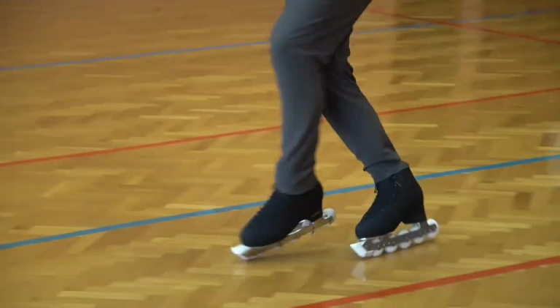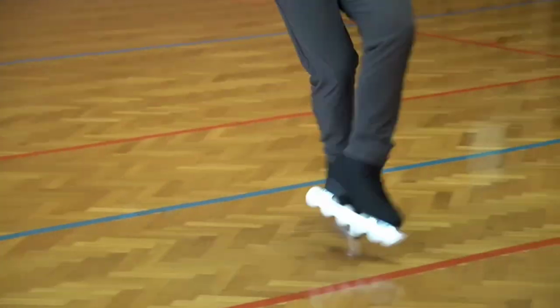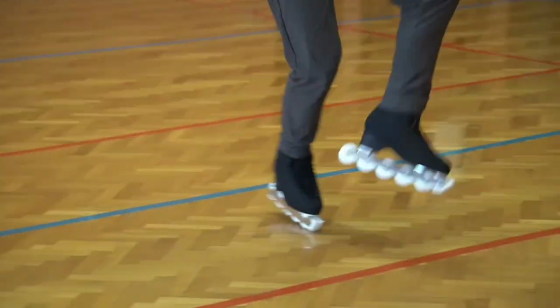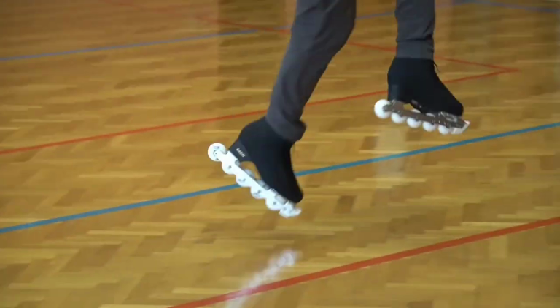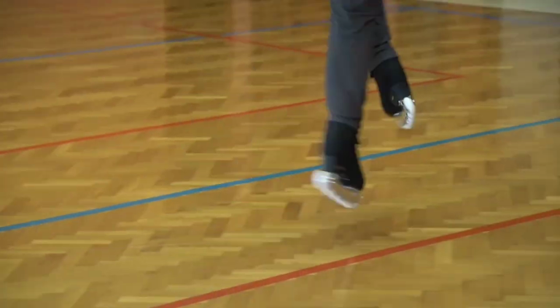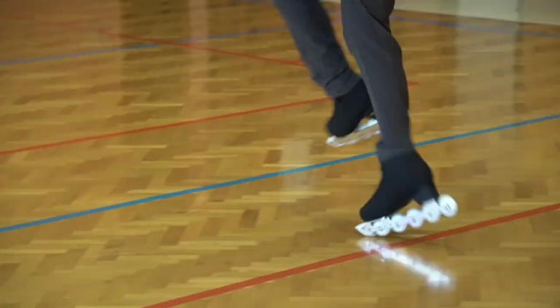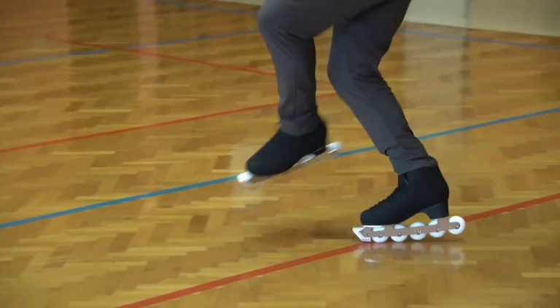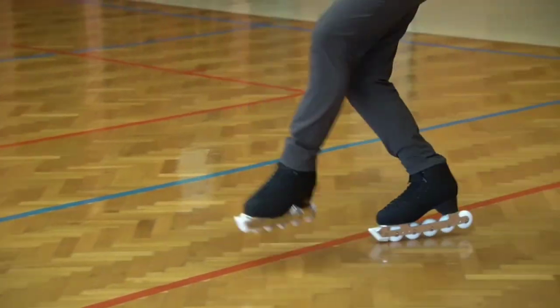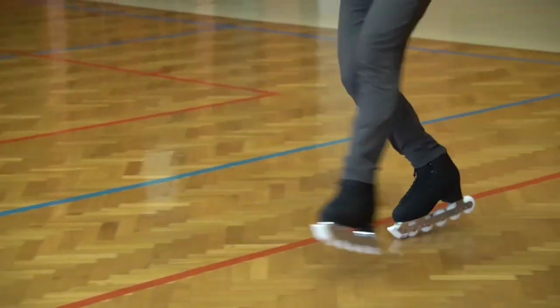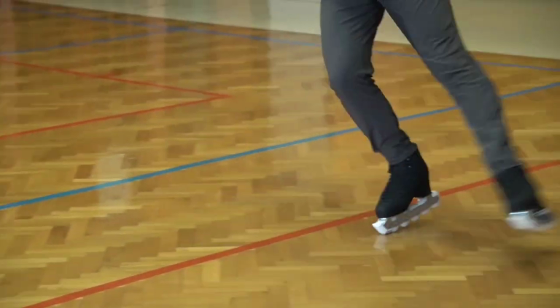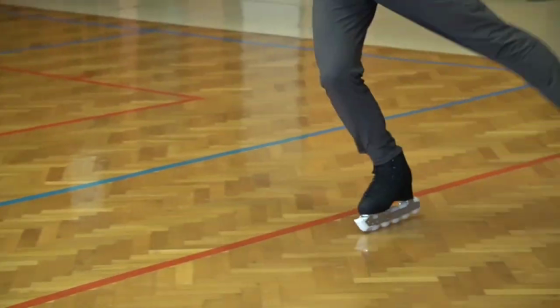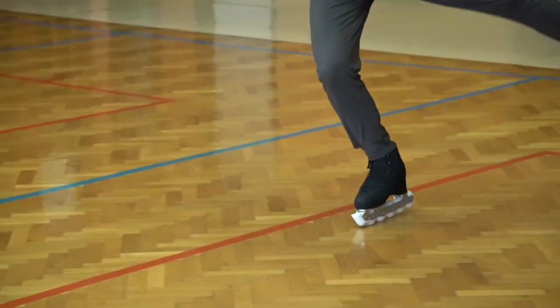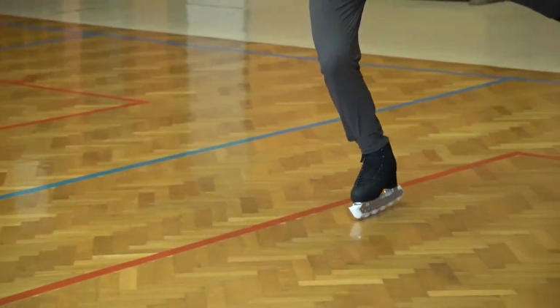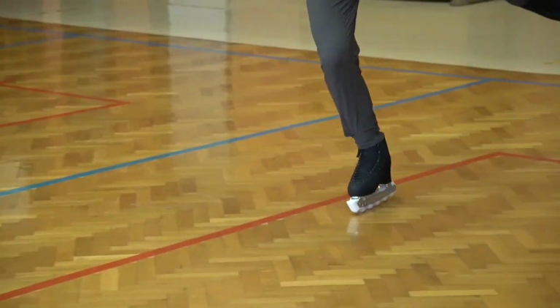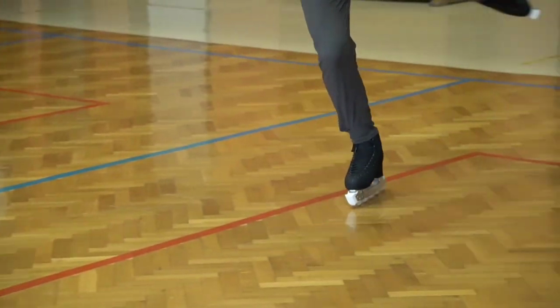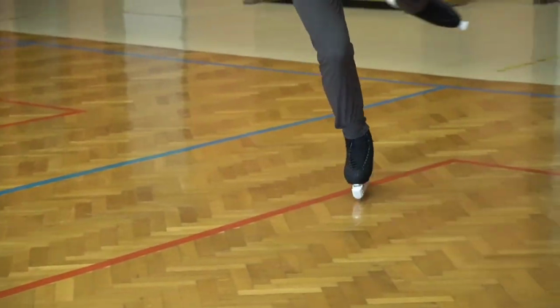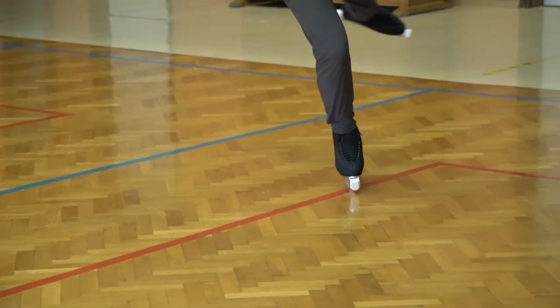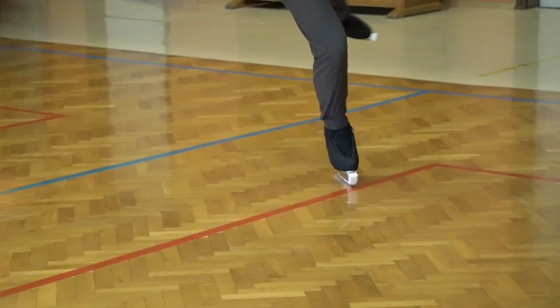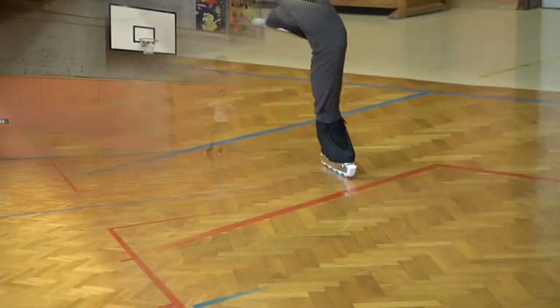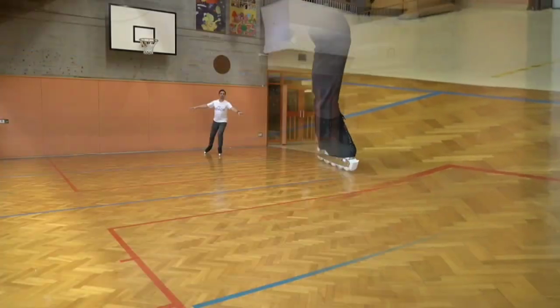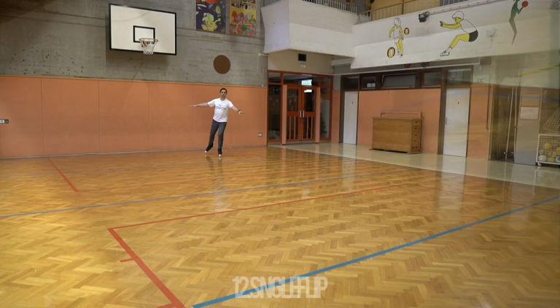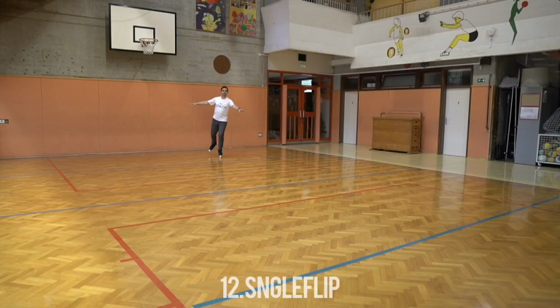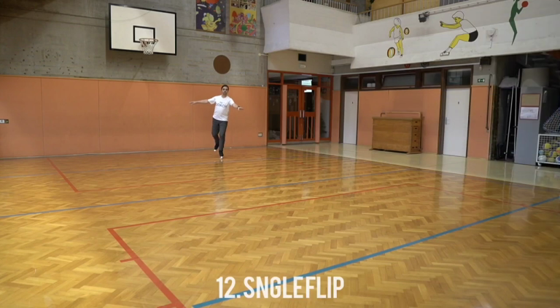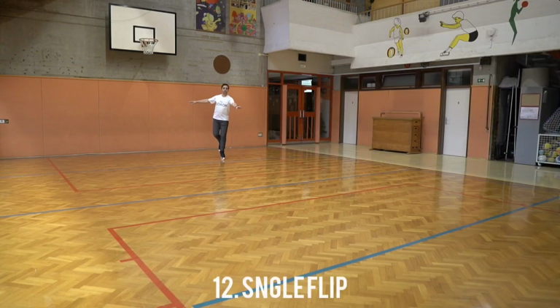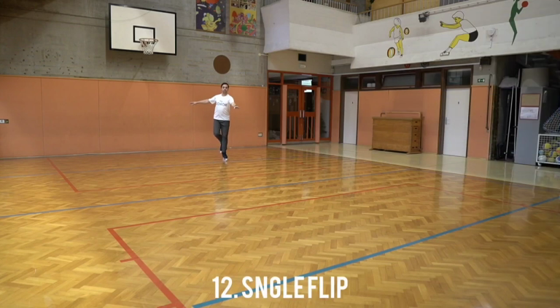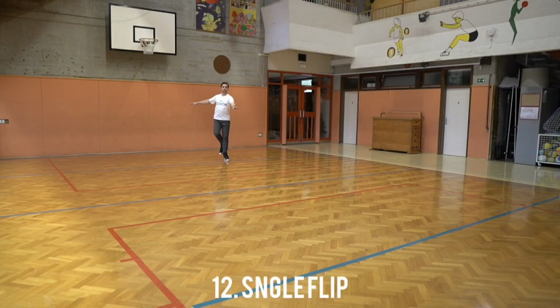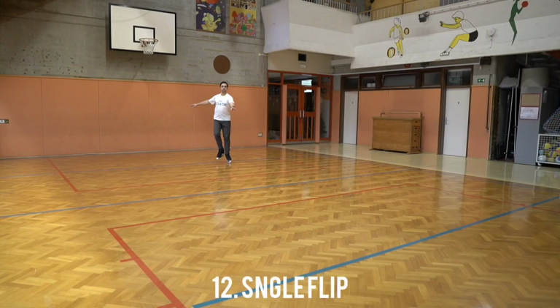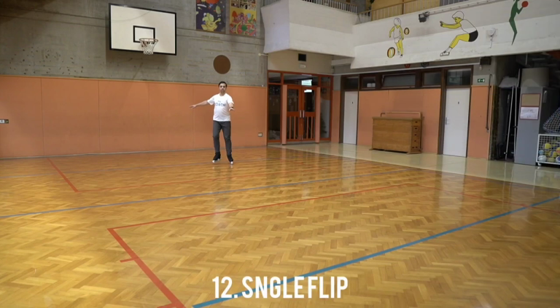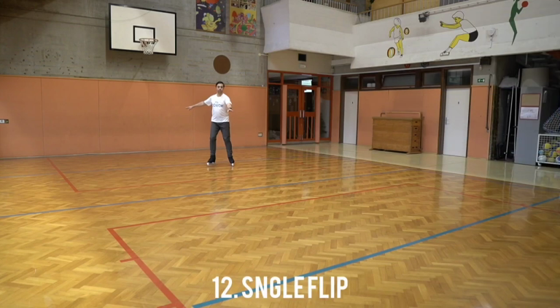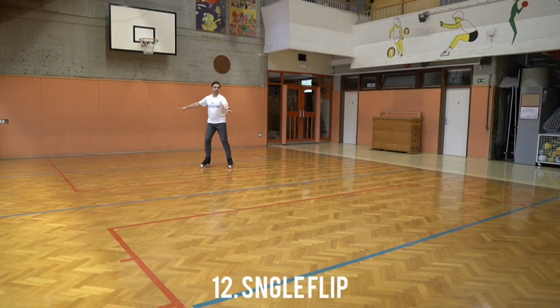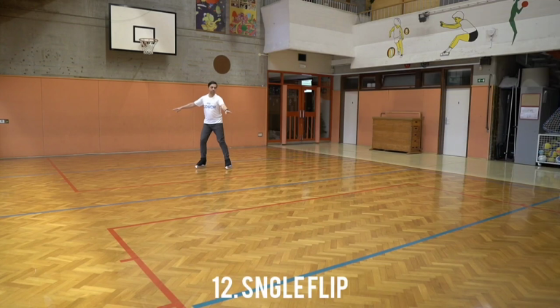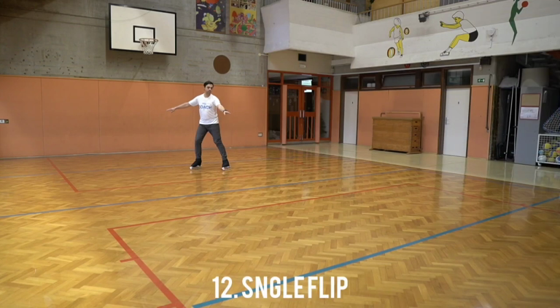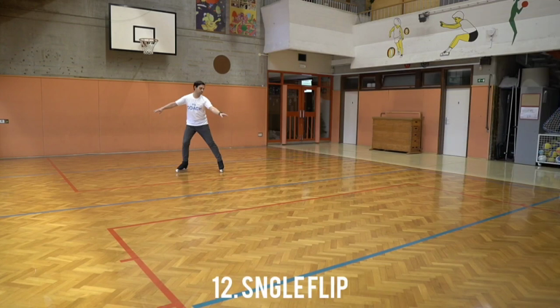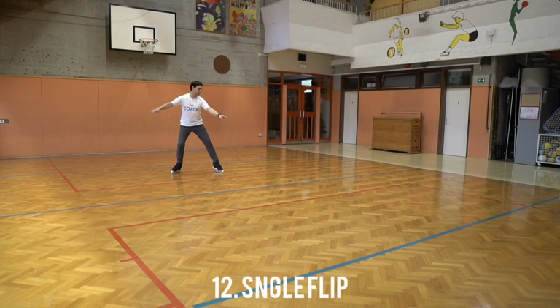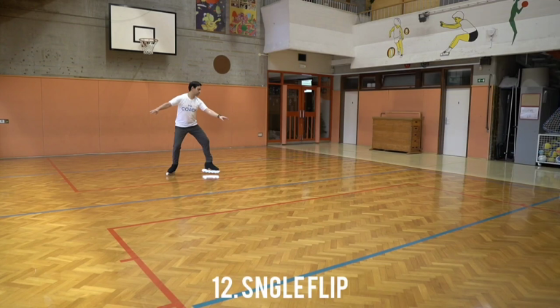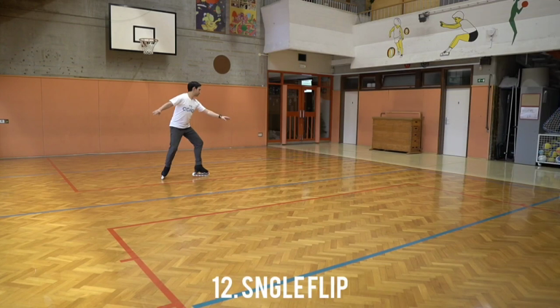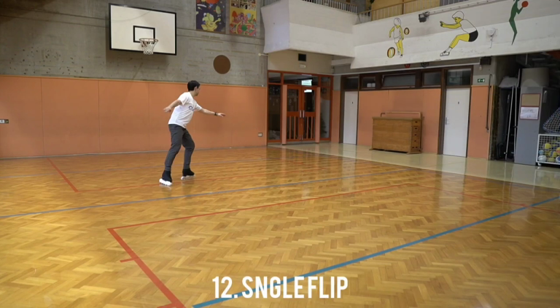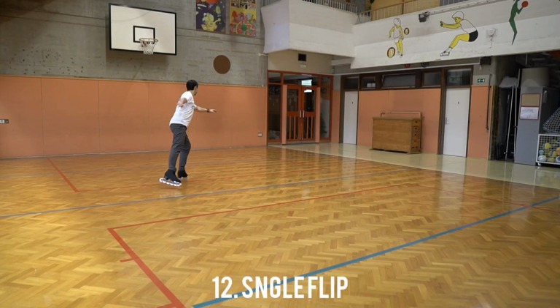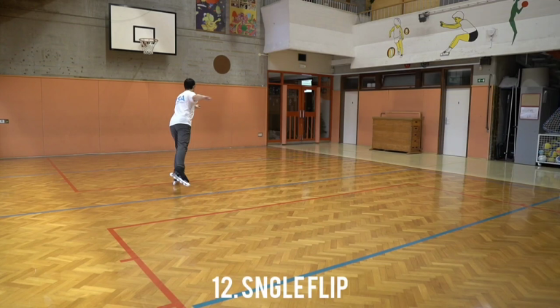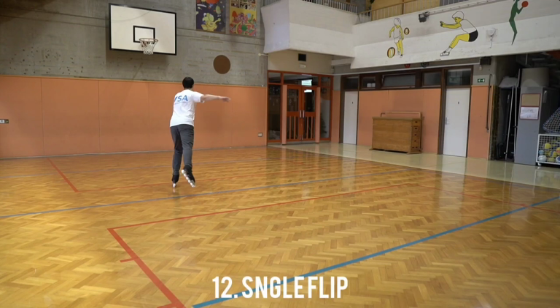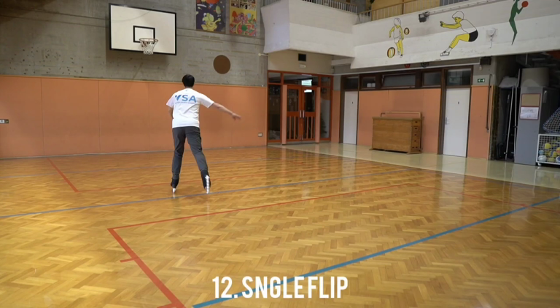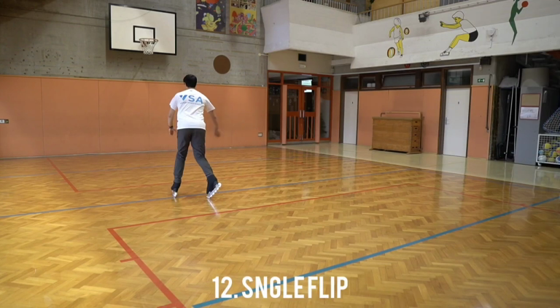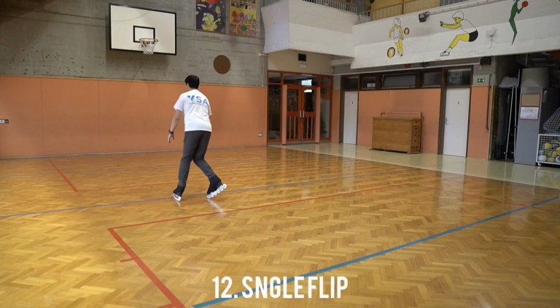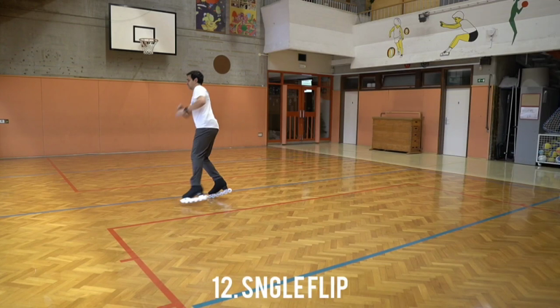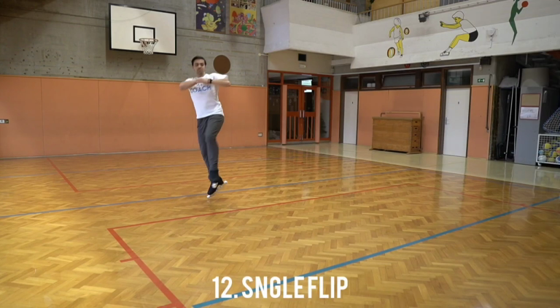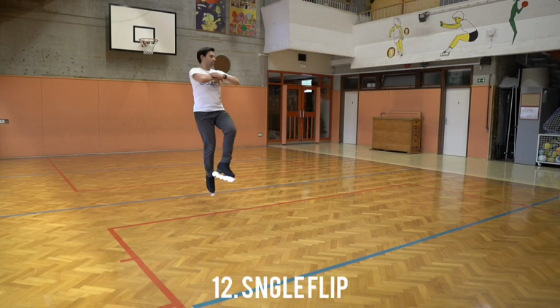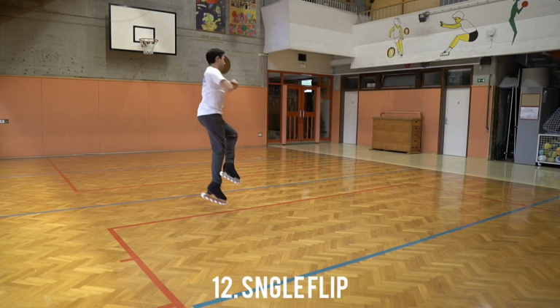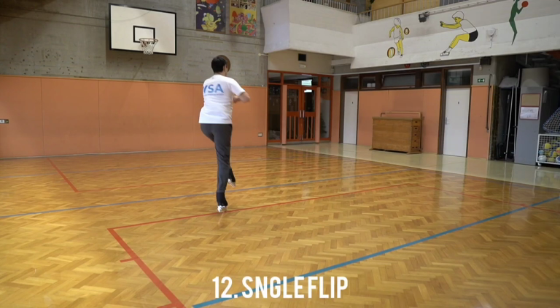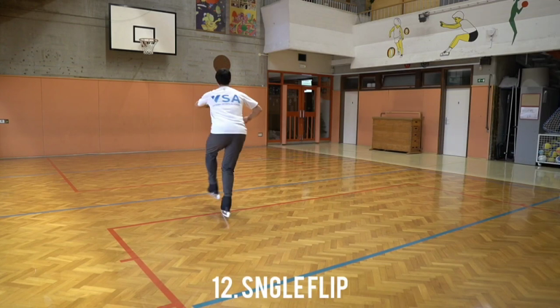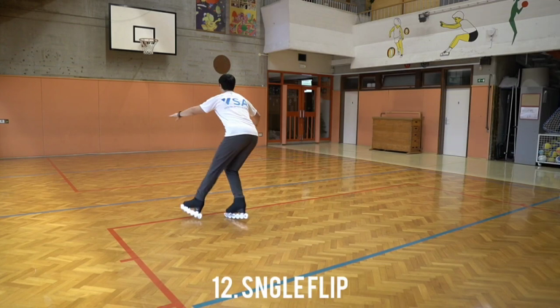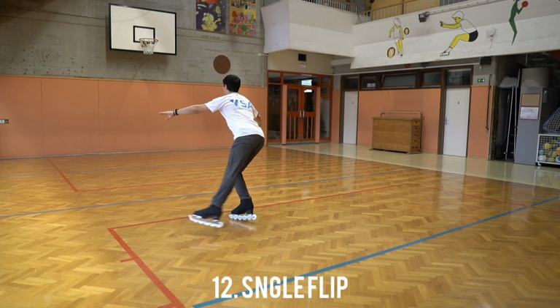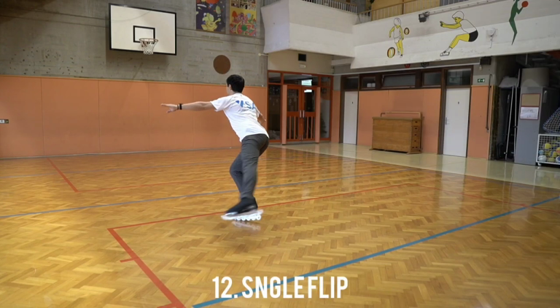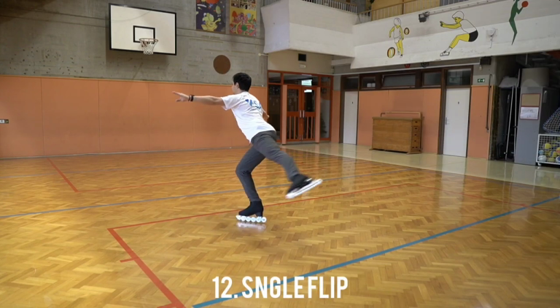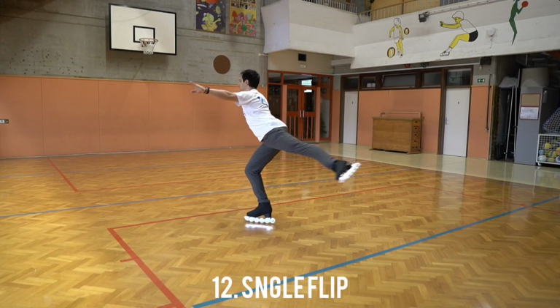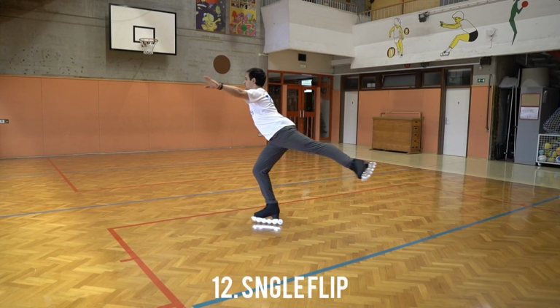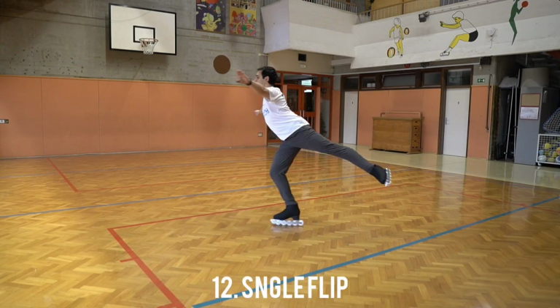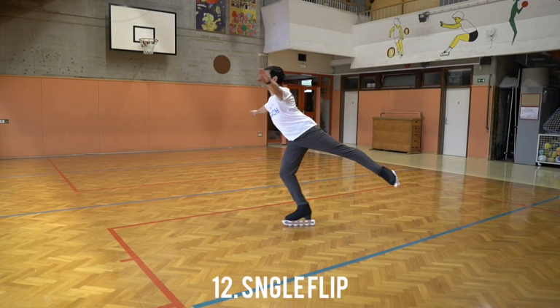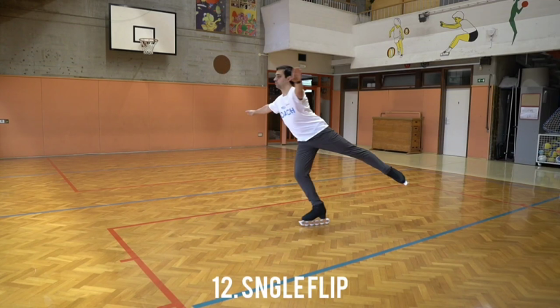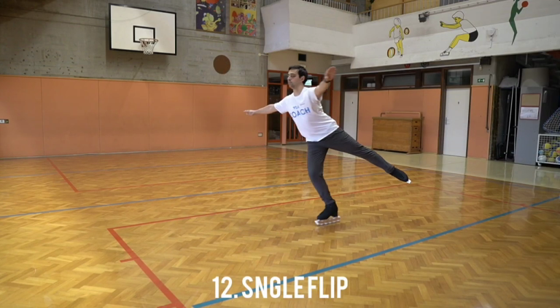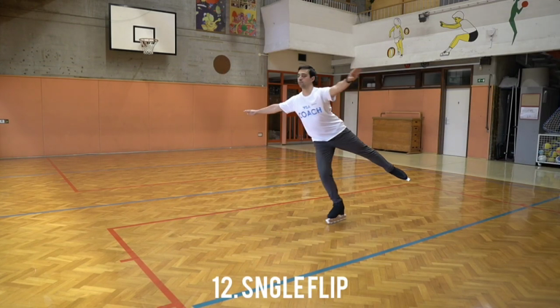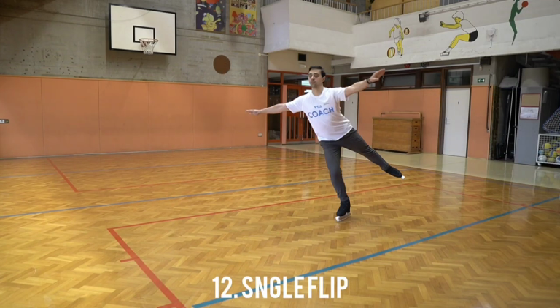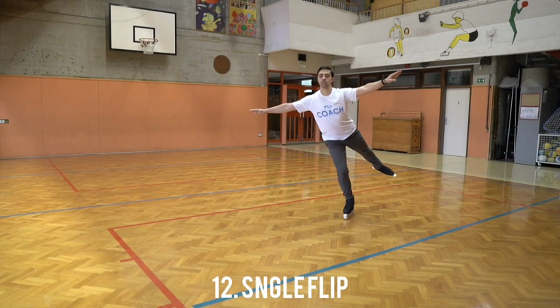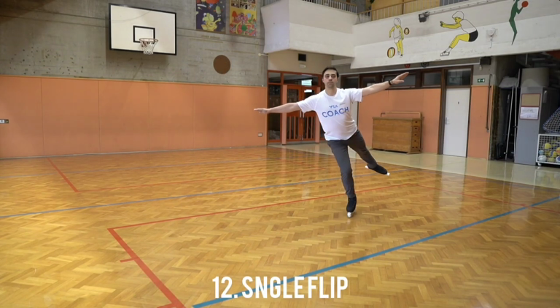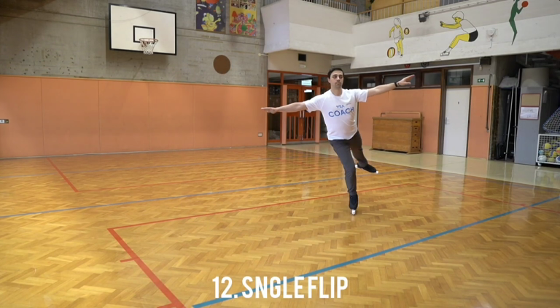You can push on the front just like on the ice. Single flip — pick, jump. It's really simple.